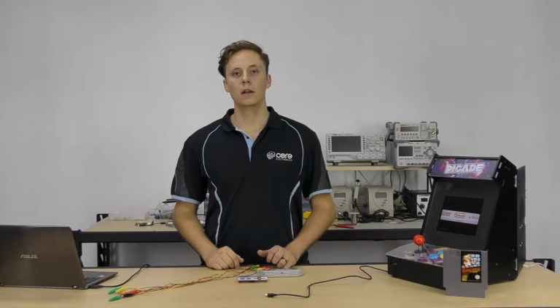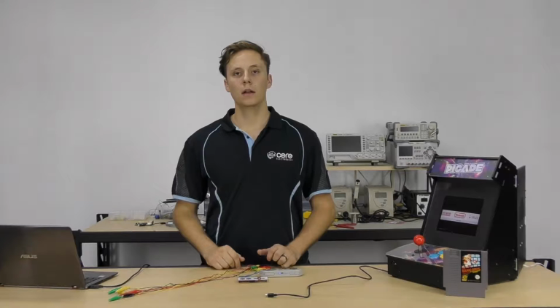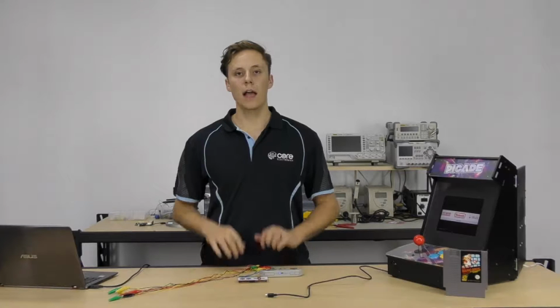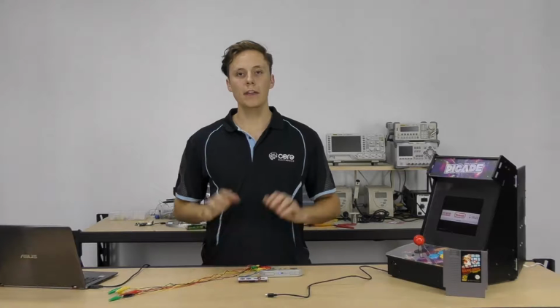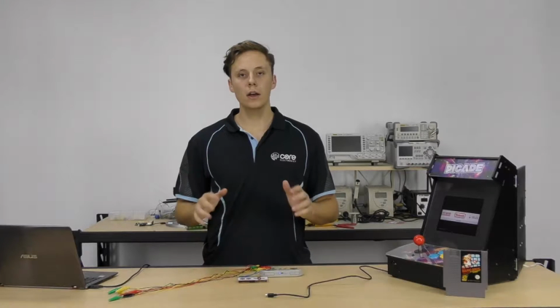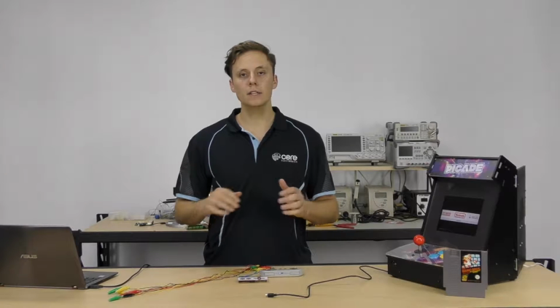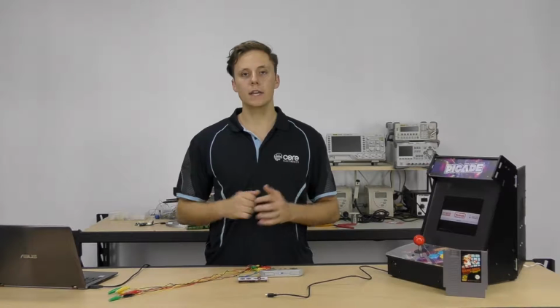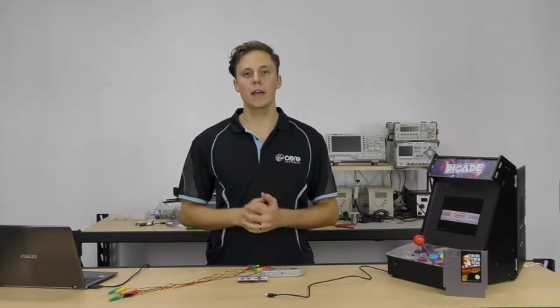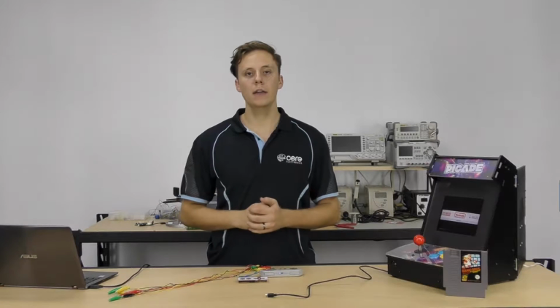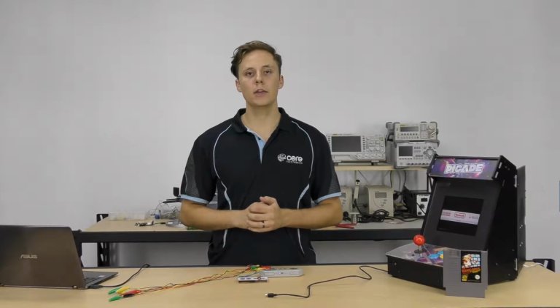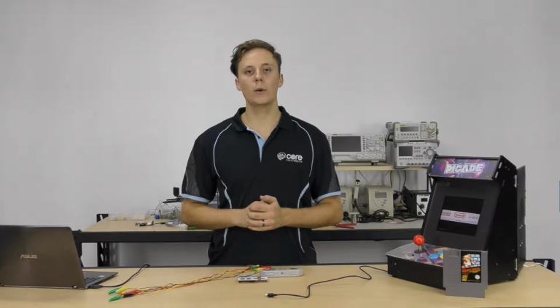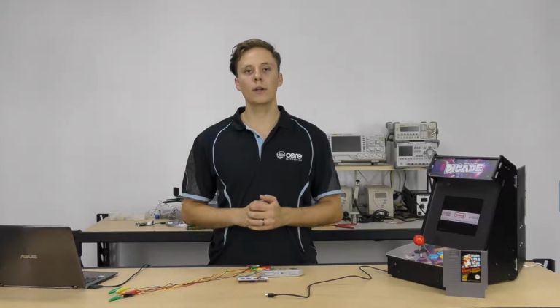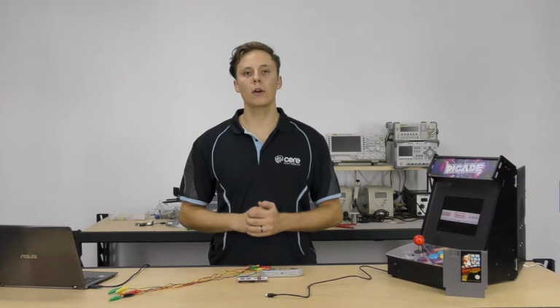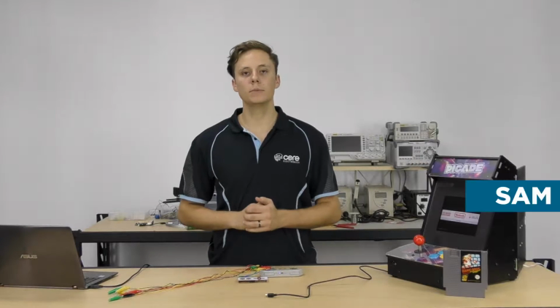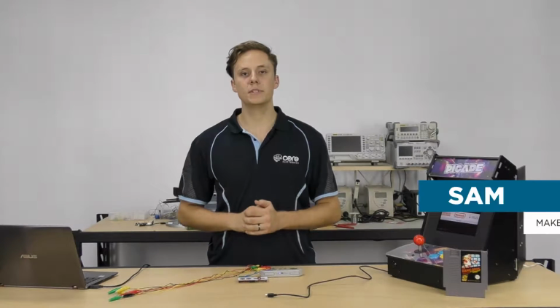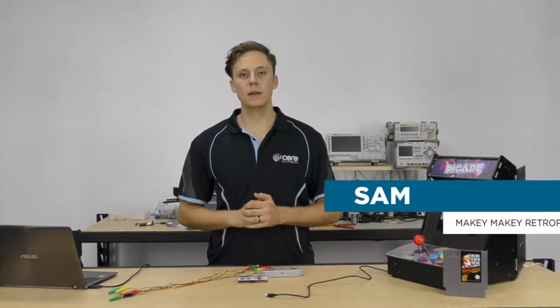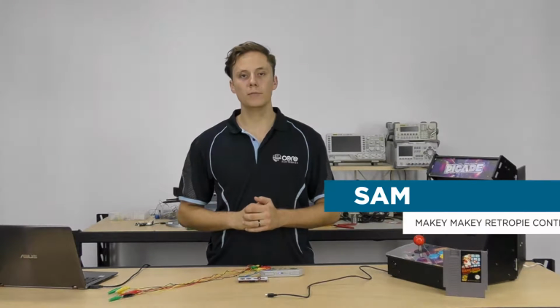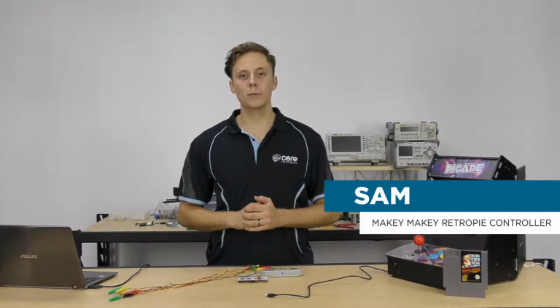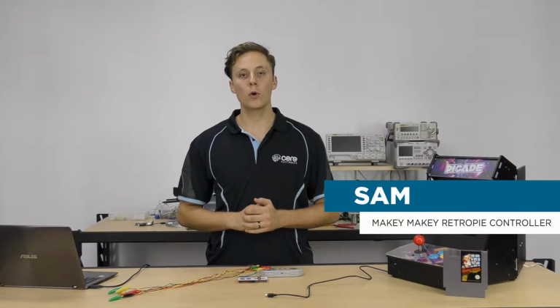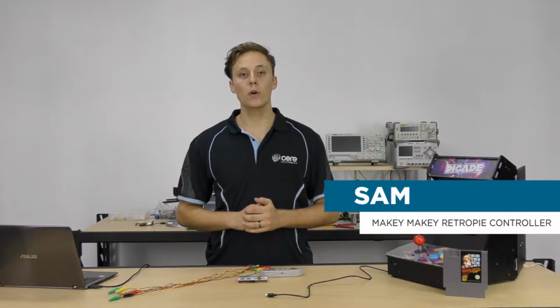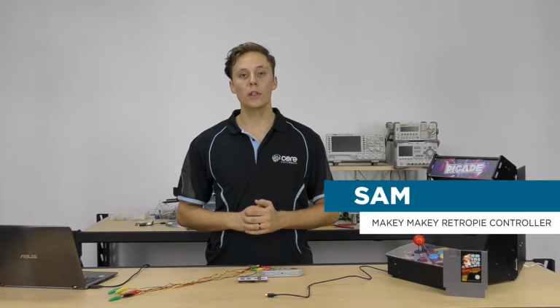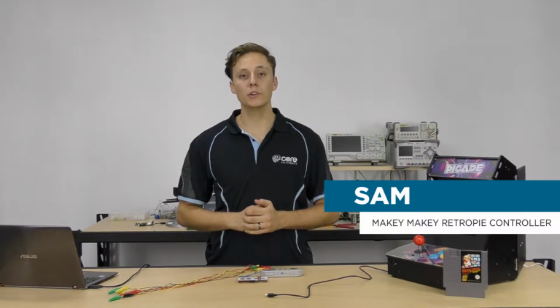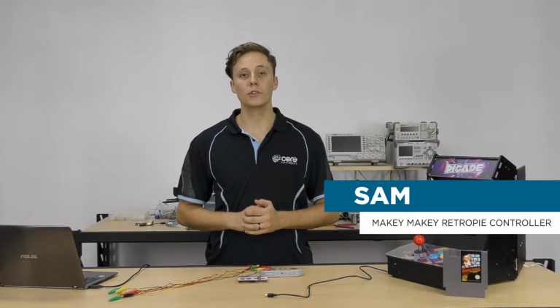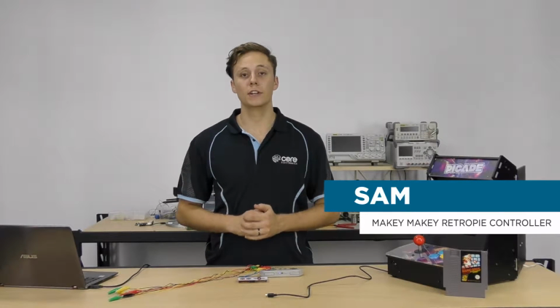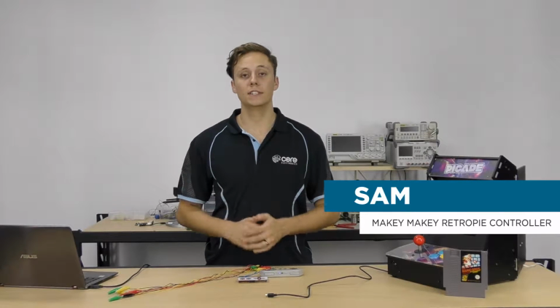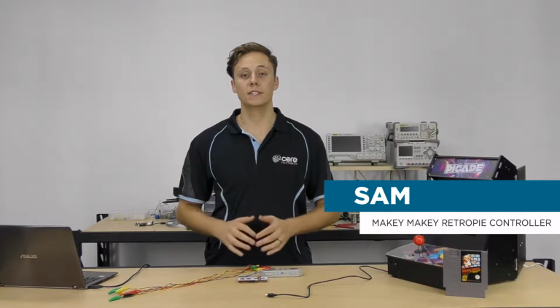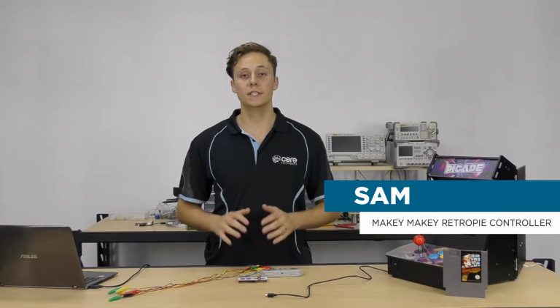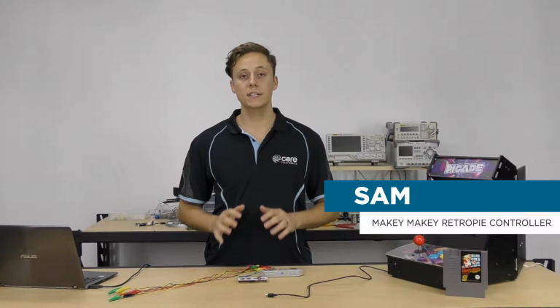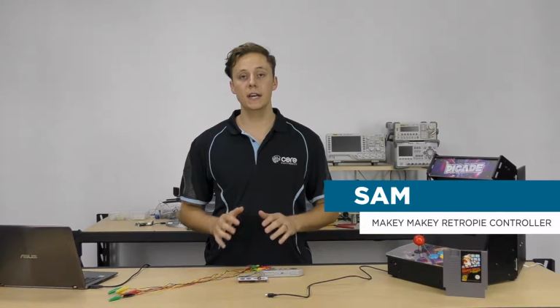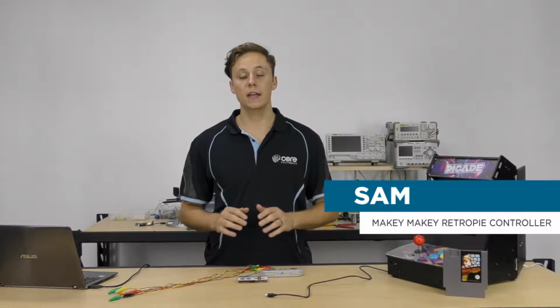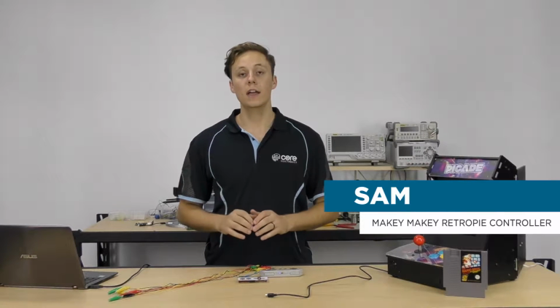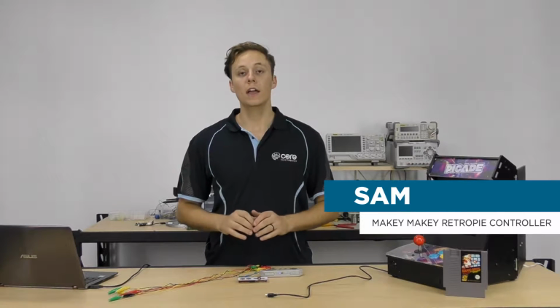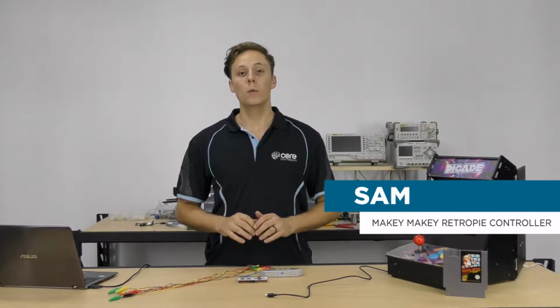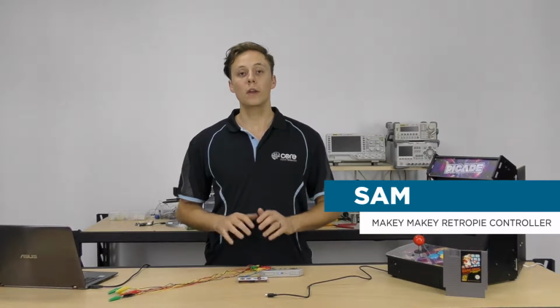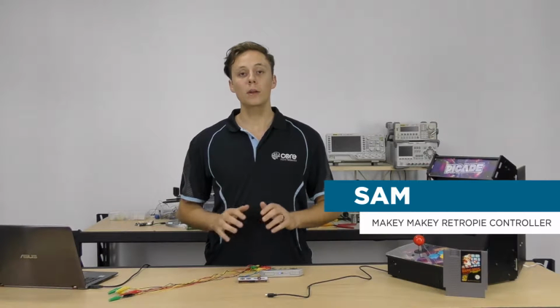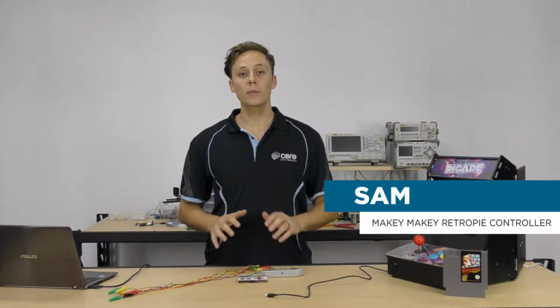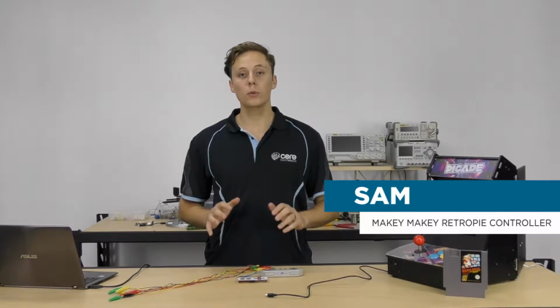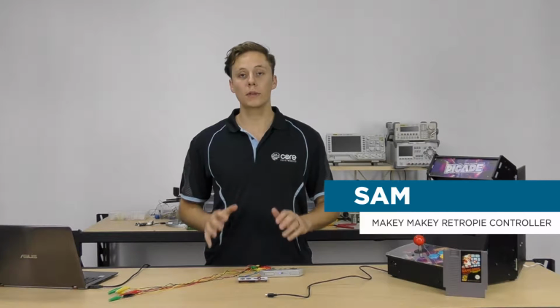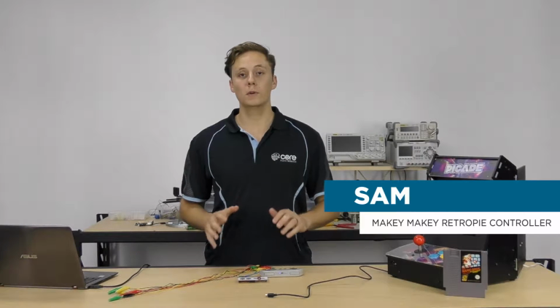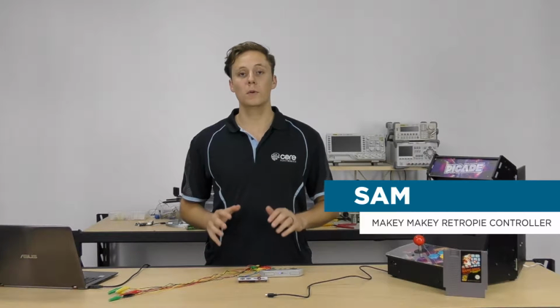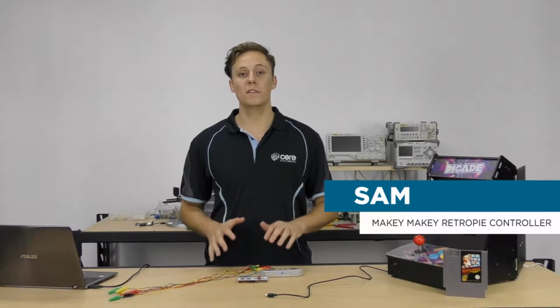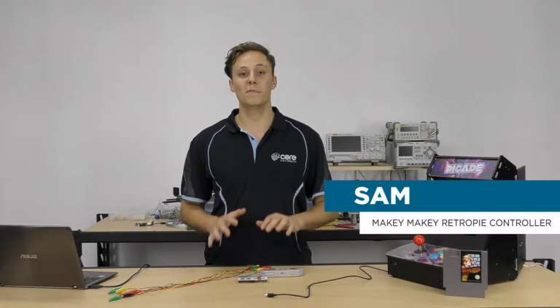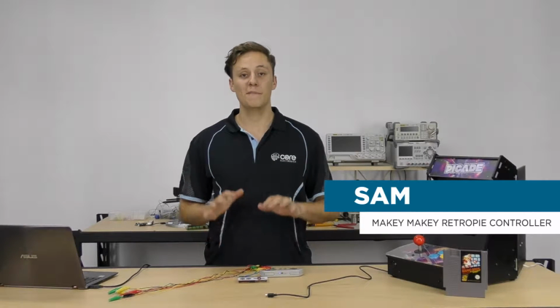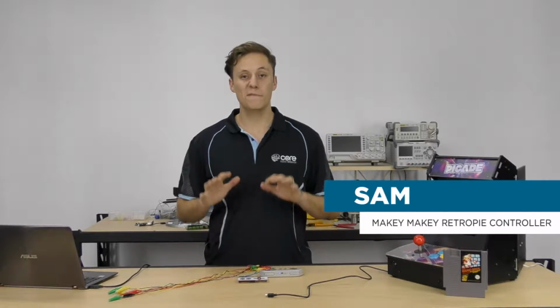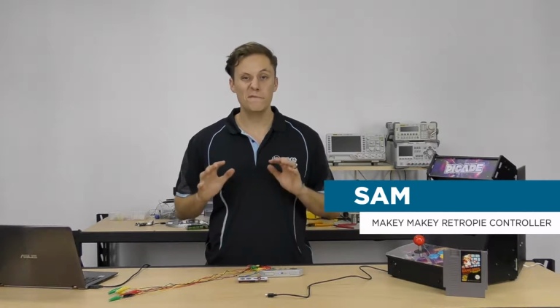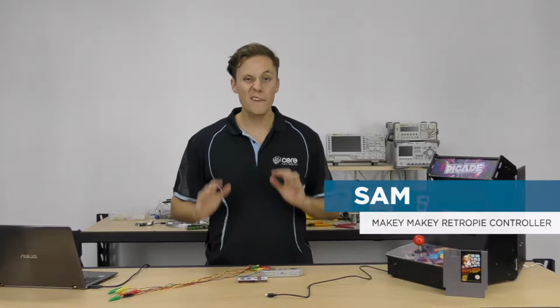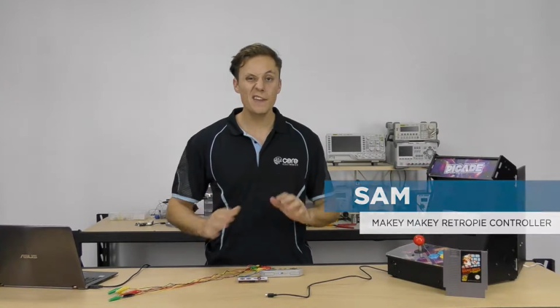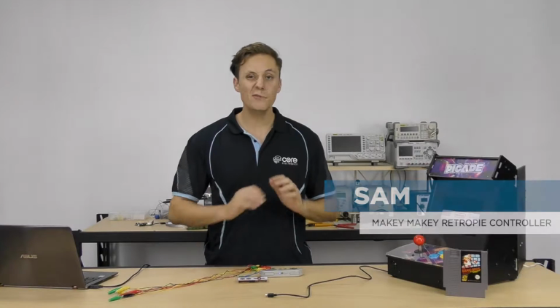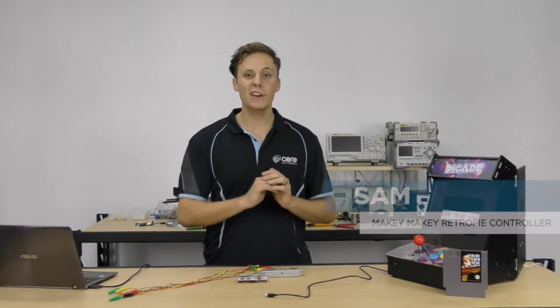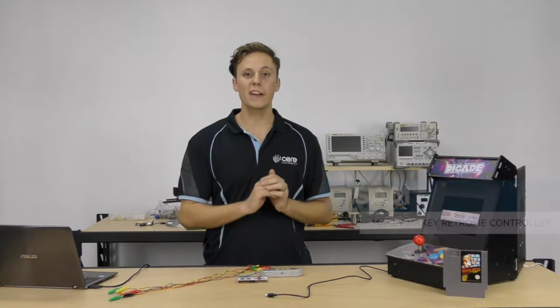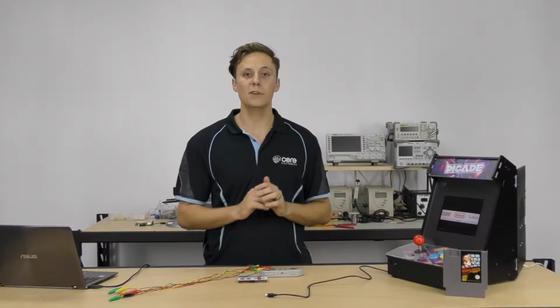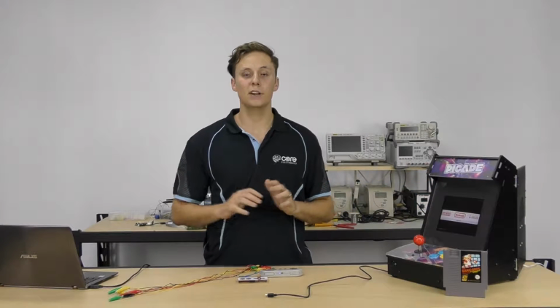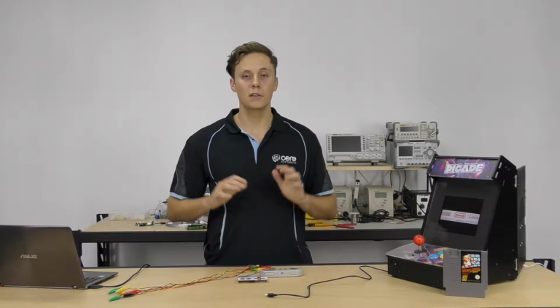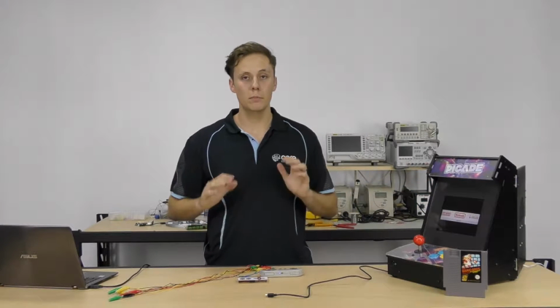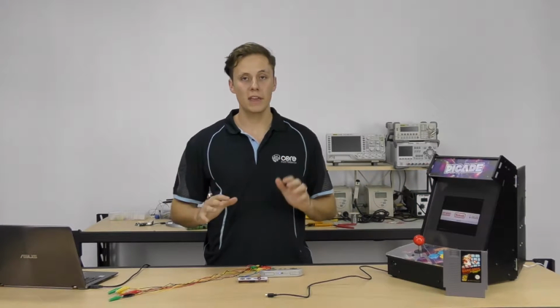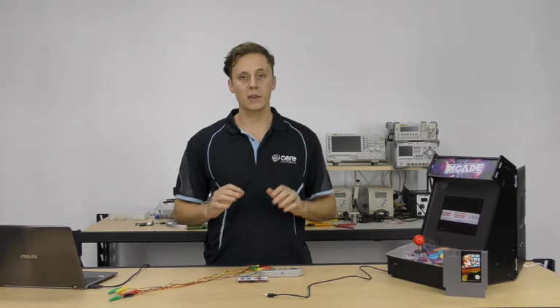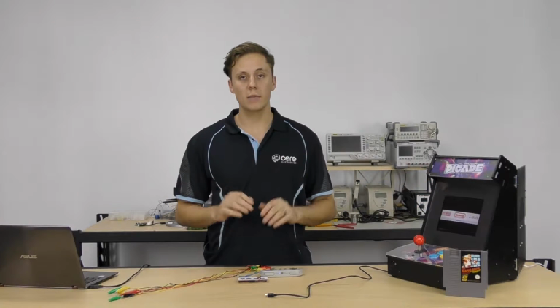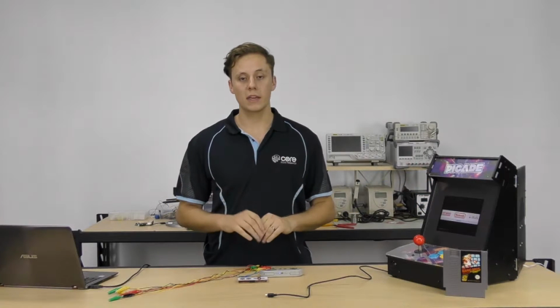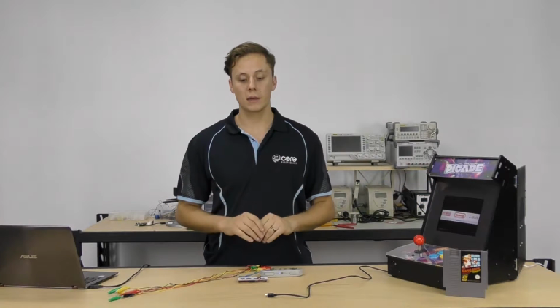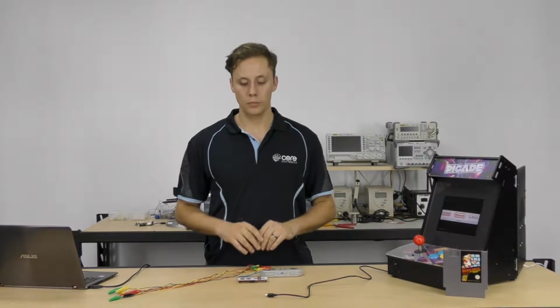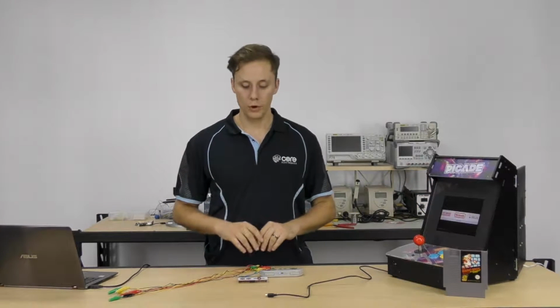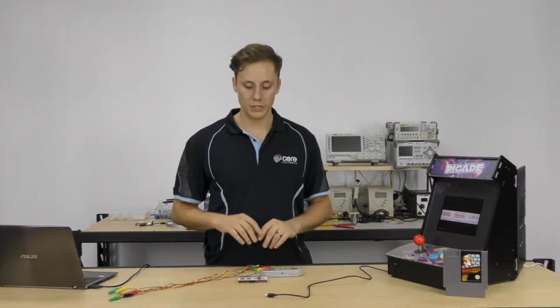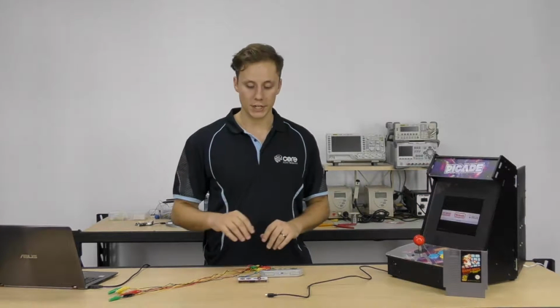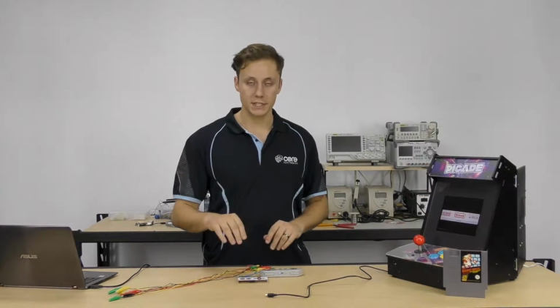Hey guys, how are you going? I'm Sam from Core Electronics and today we're going to be looking at one of my favorite ever Makey Makey projects.